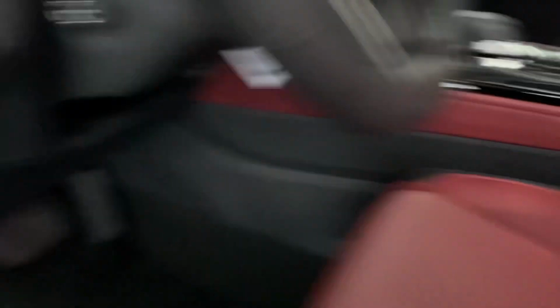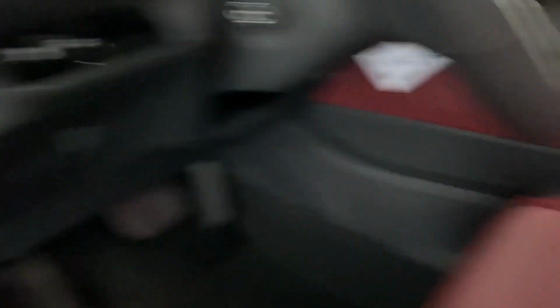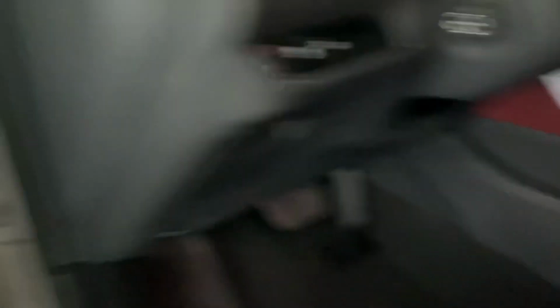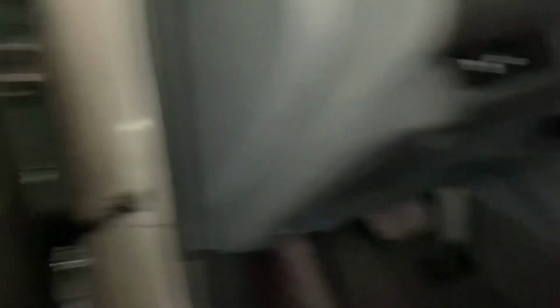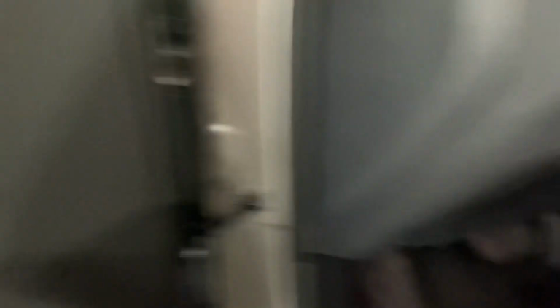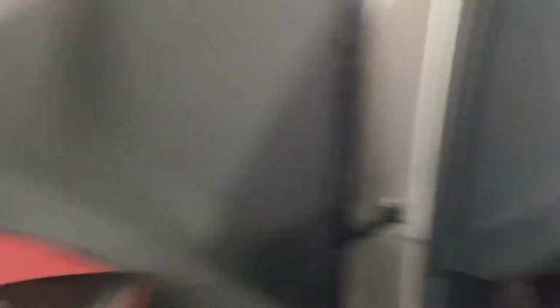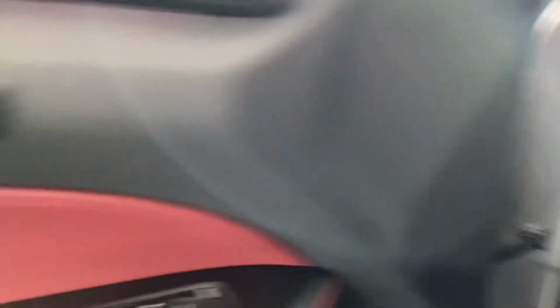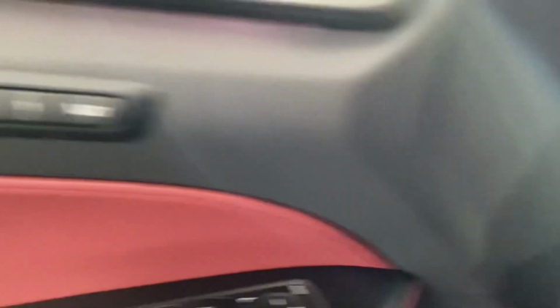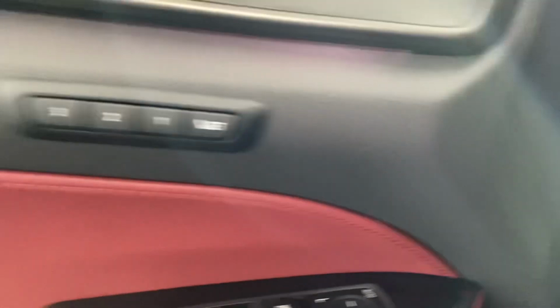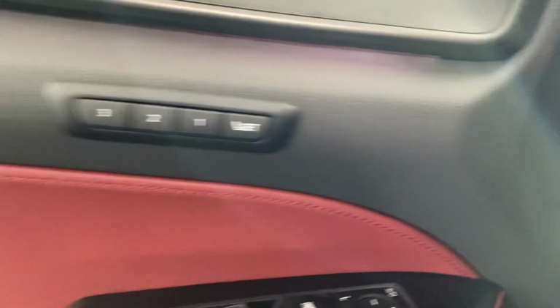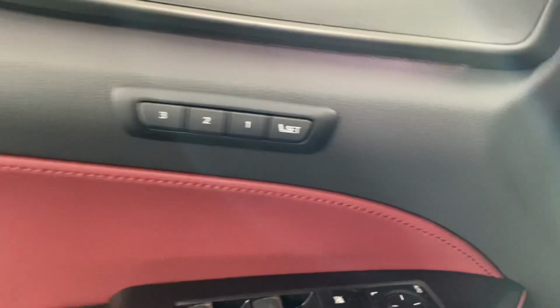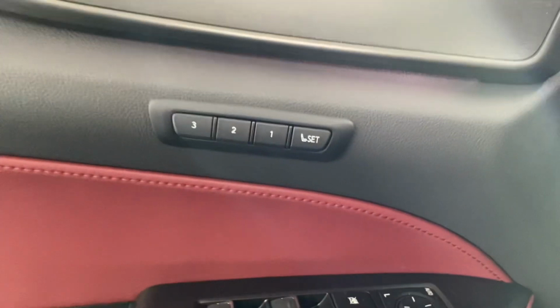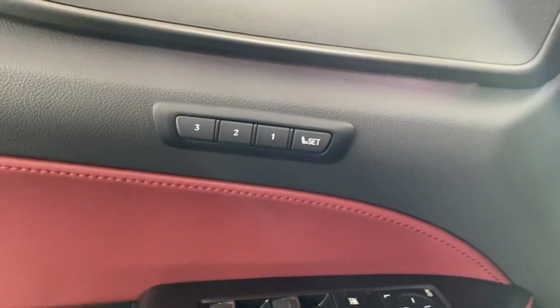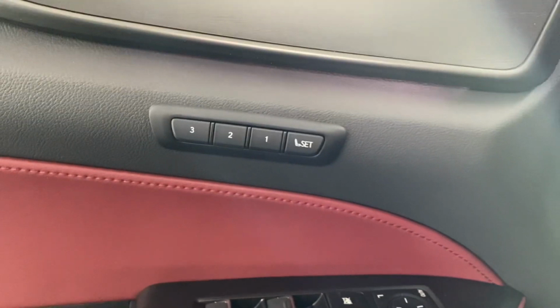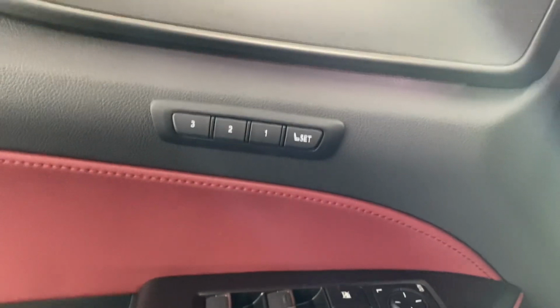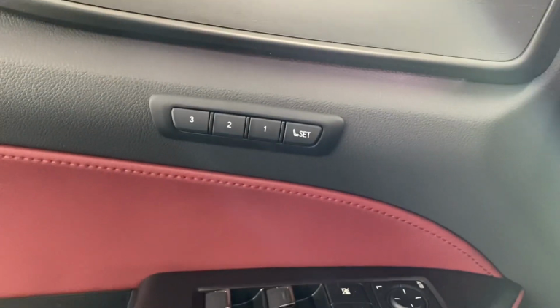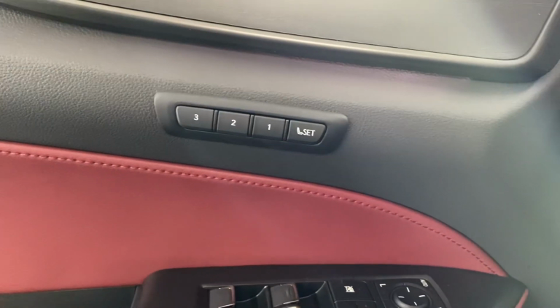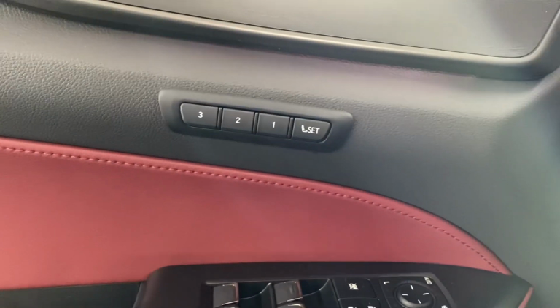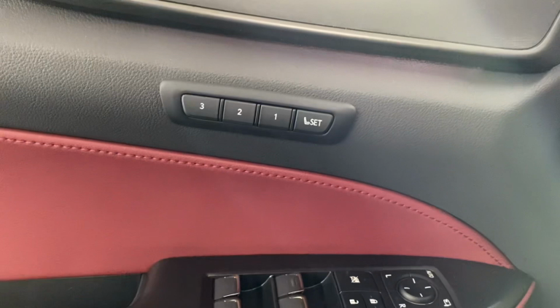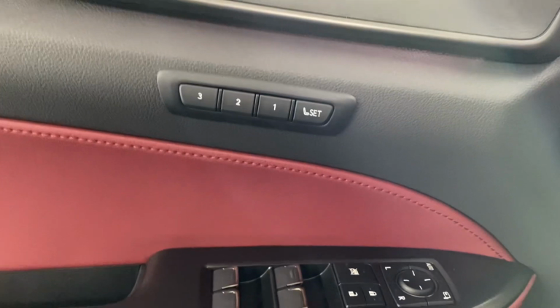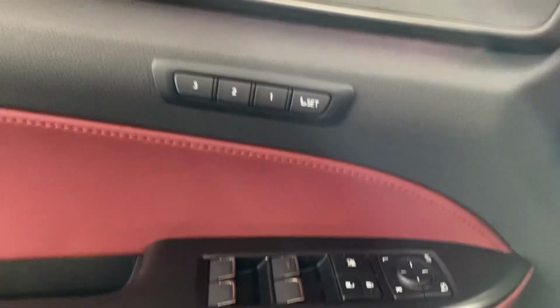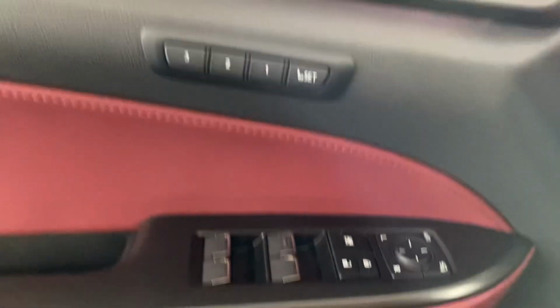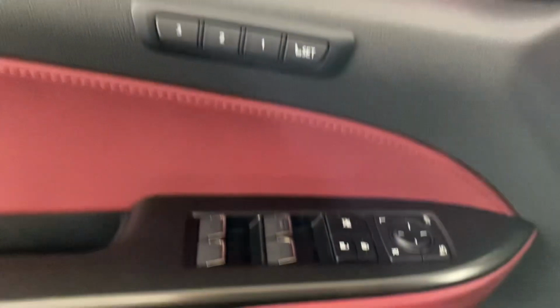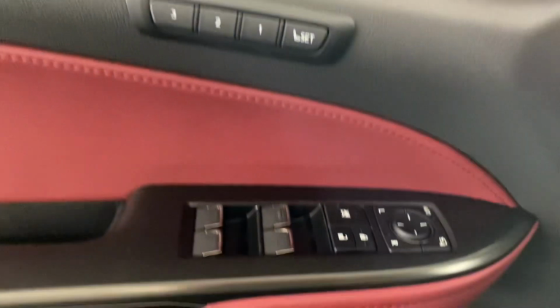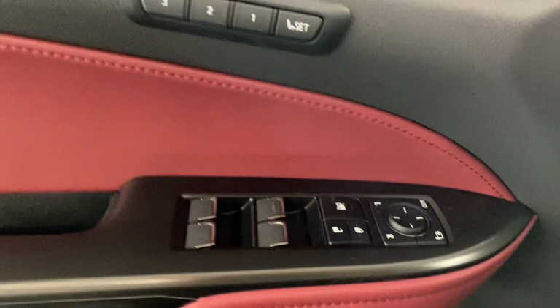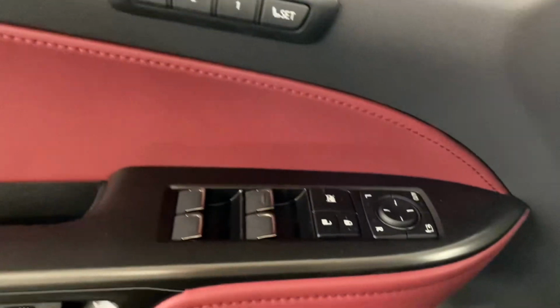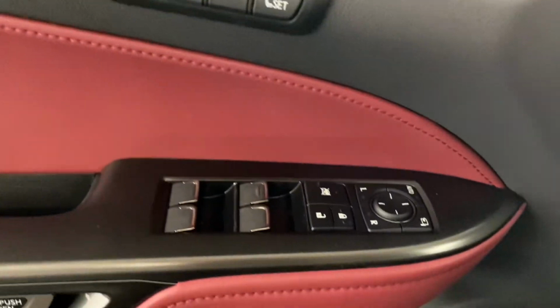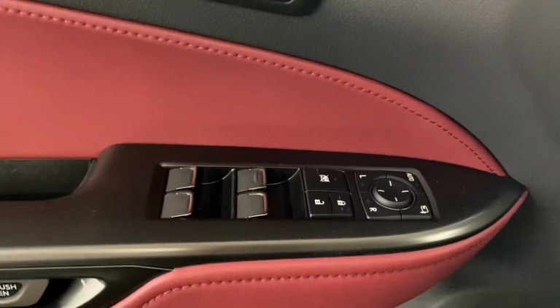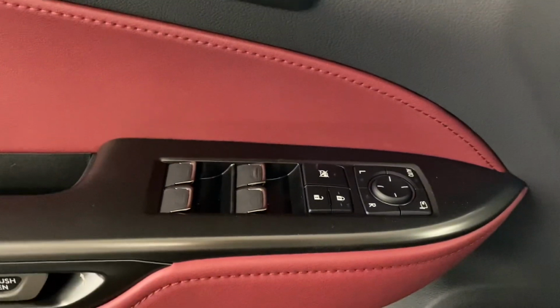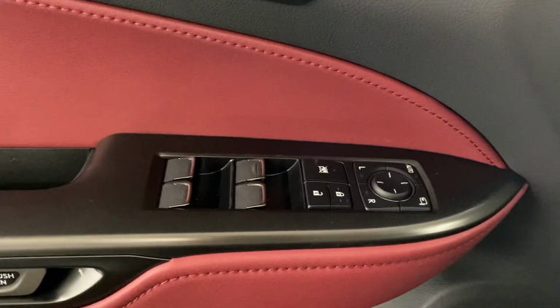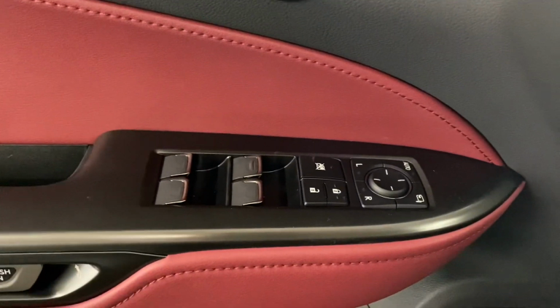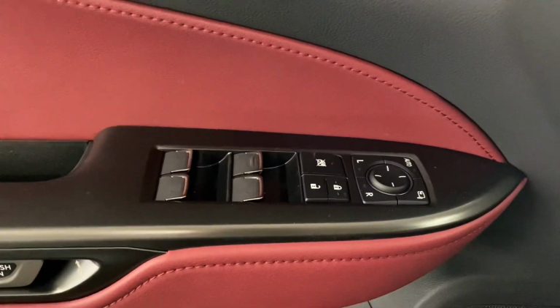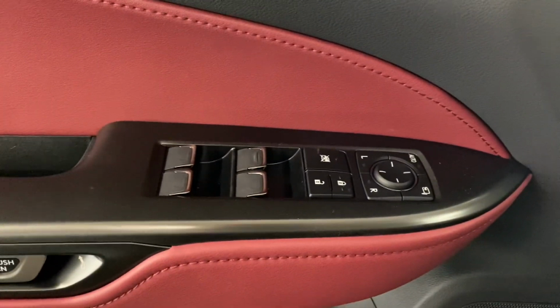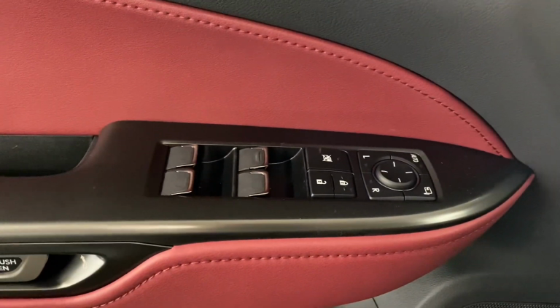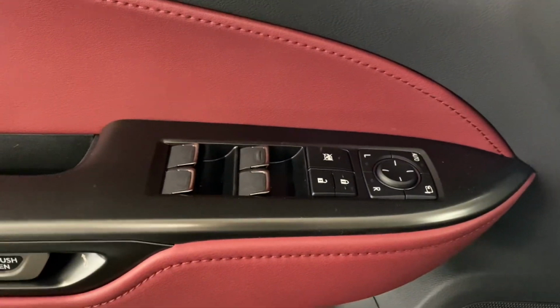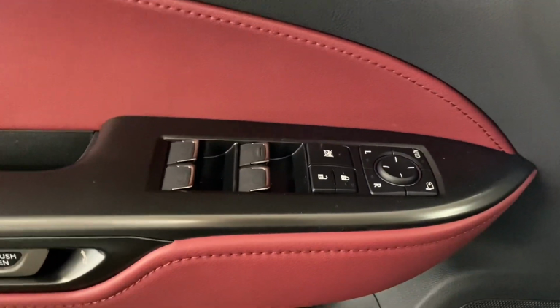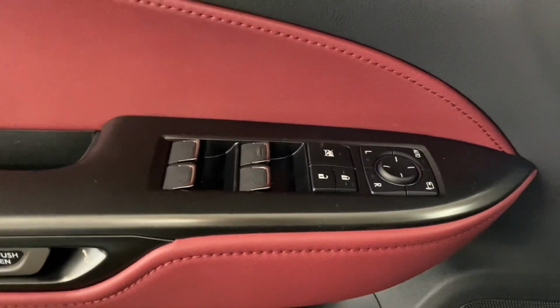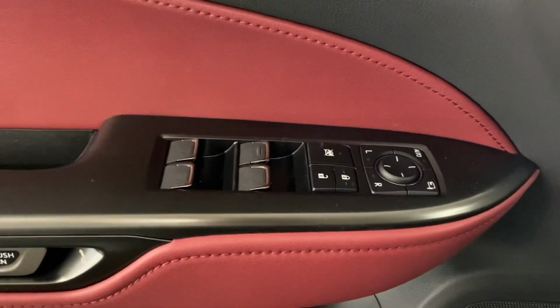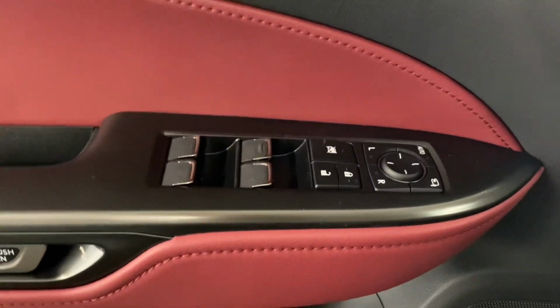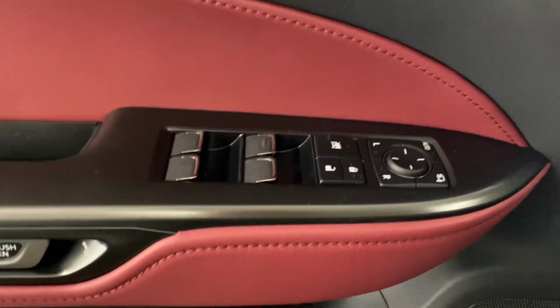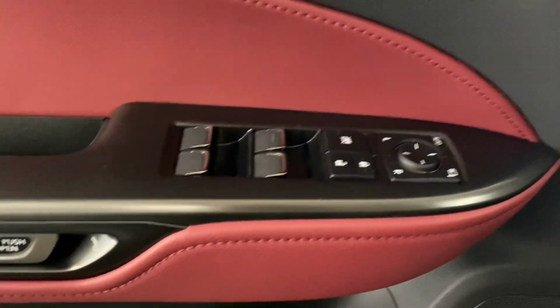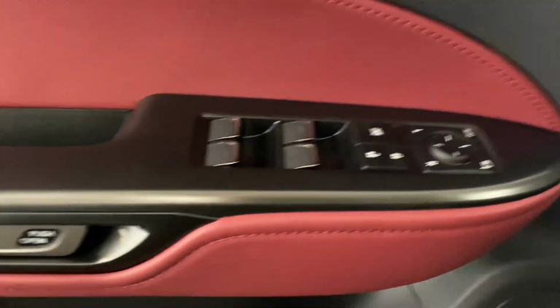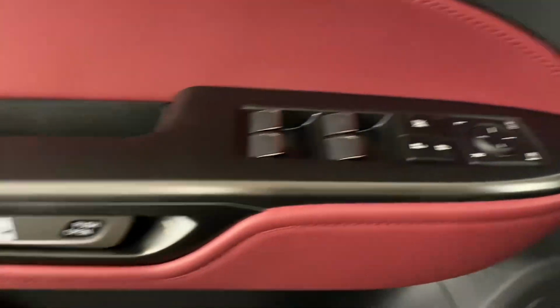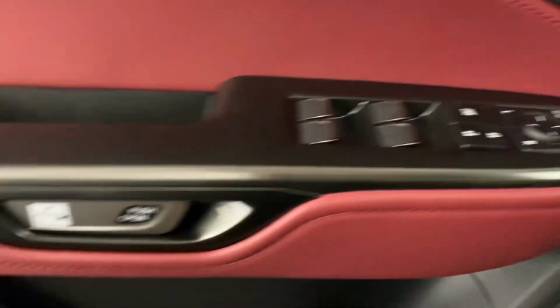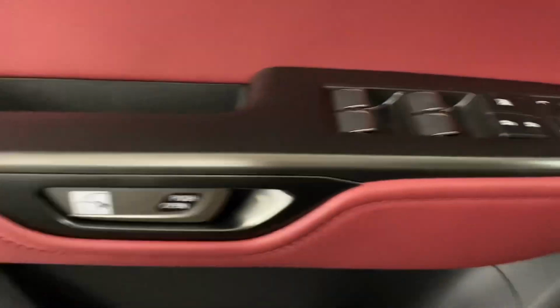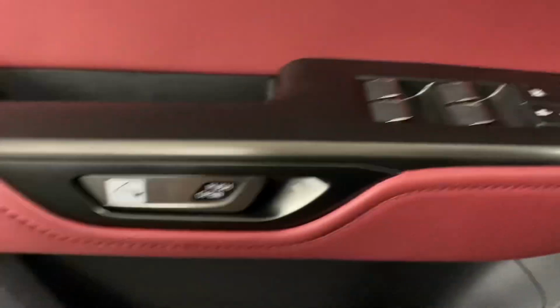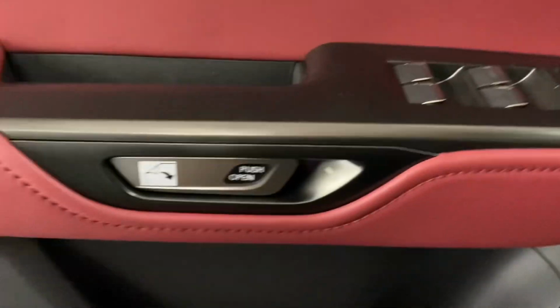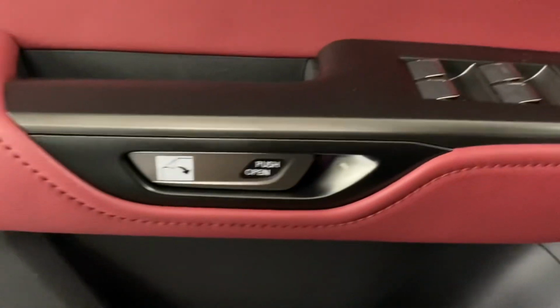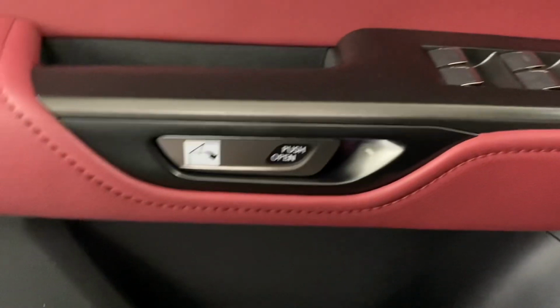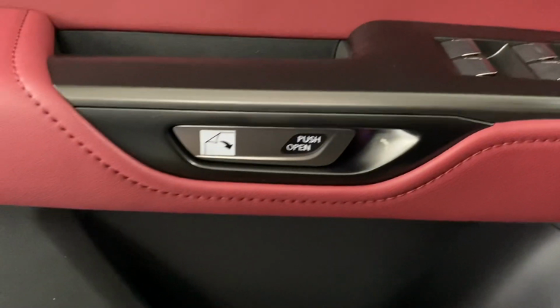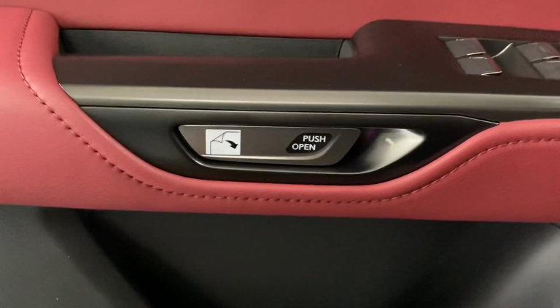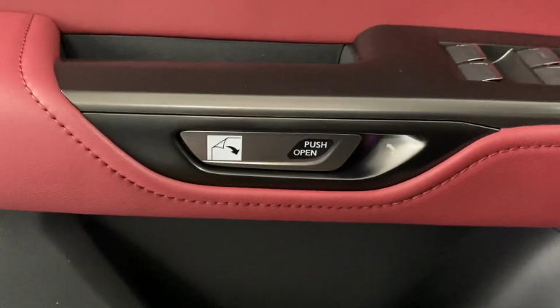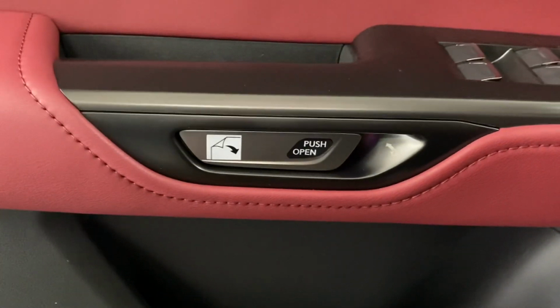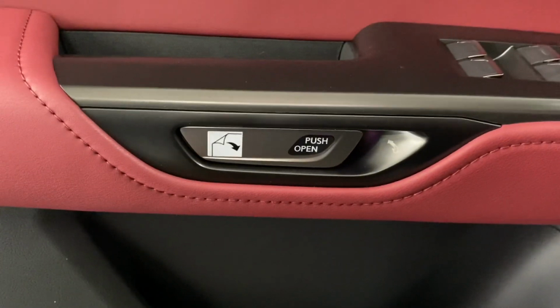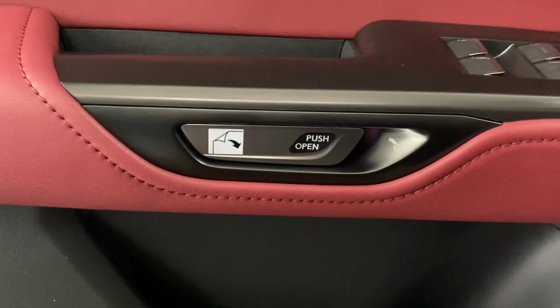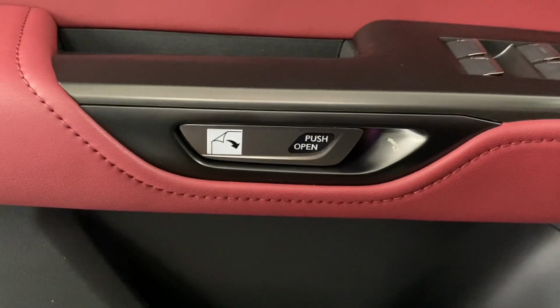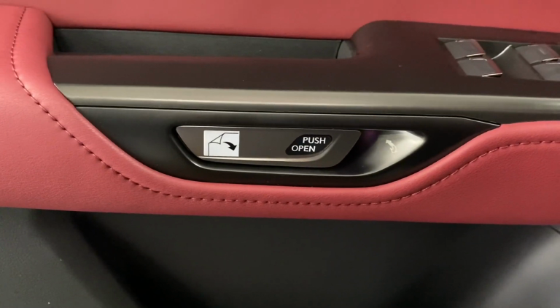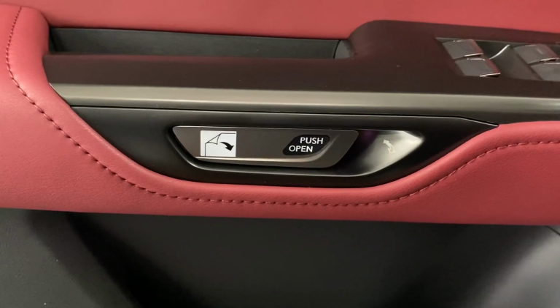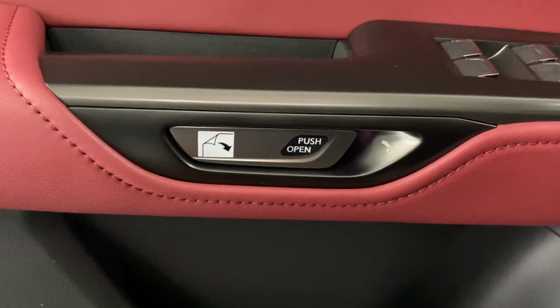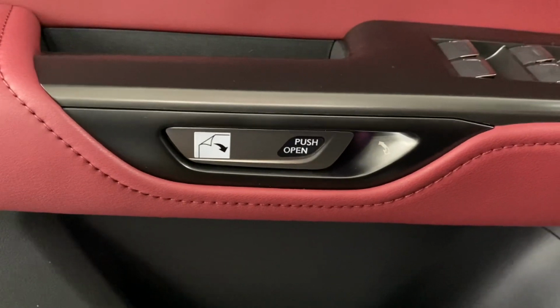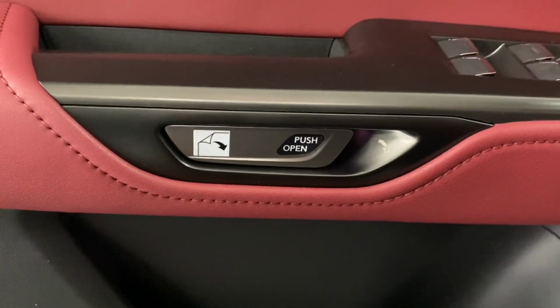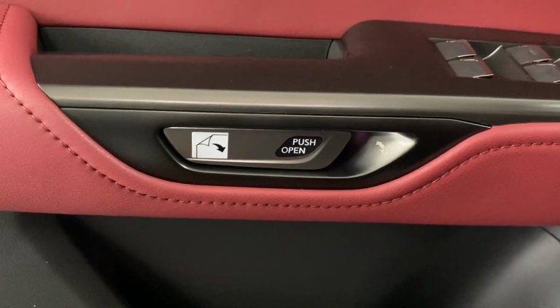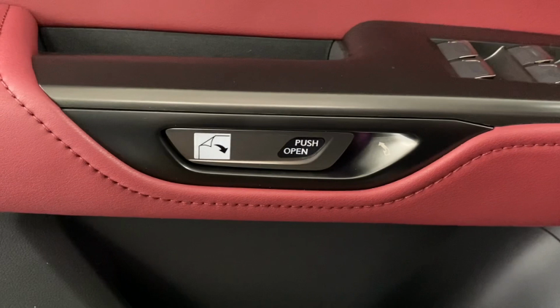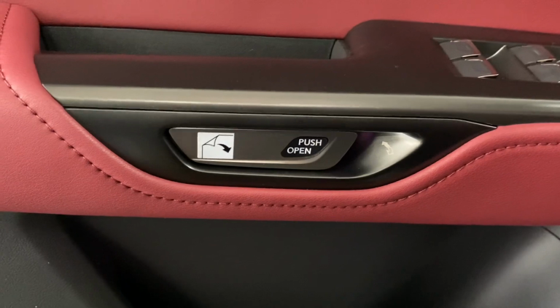On your door panel, you have your memory seating, powered windows, locks, and side mirrors, and your digital latch with safety exit assist.